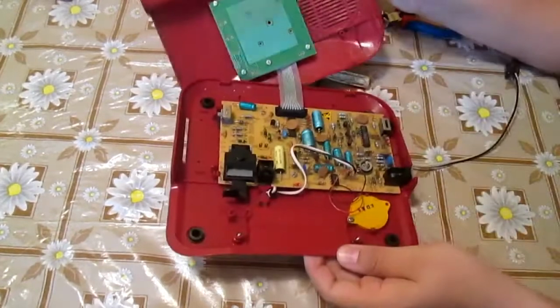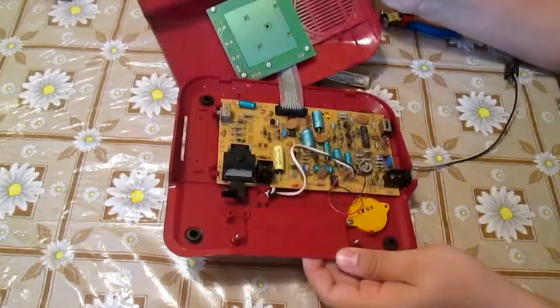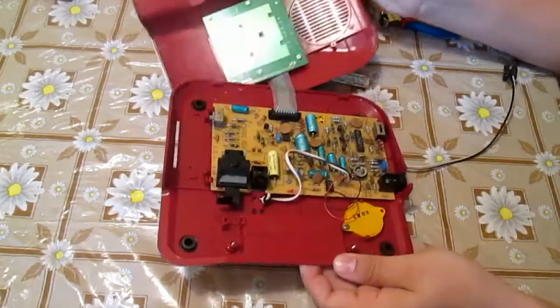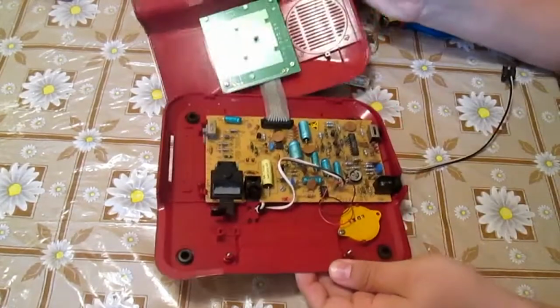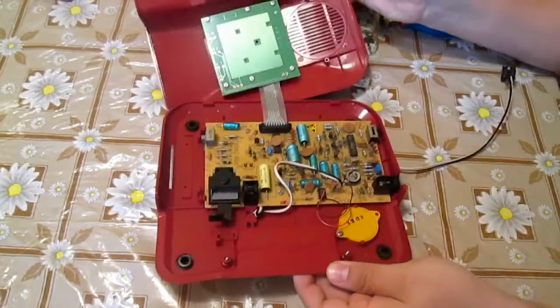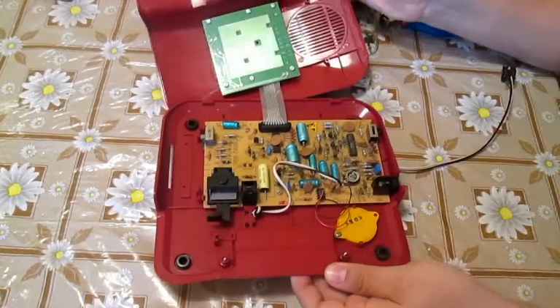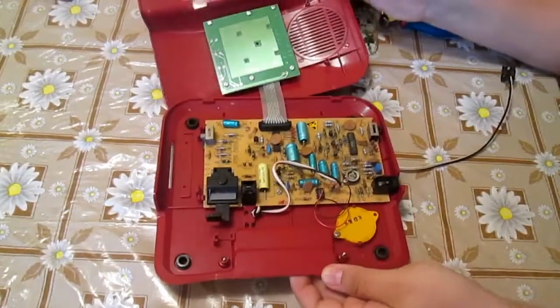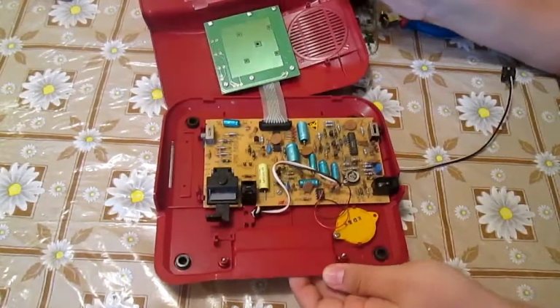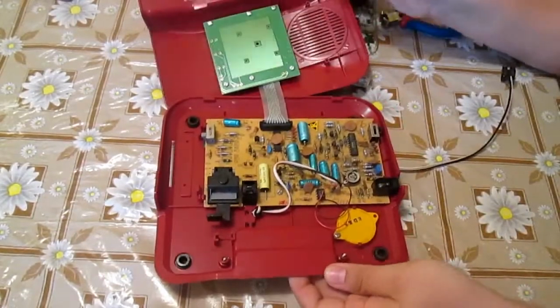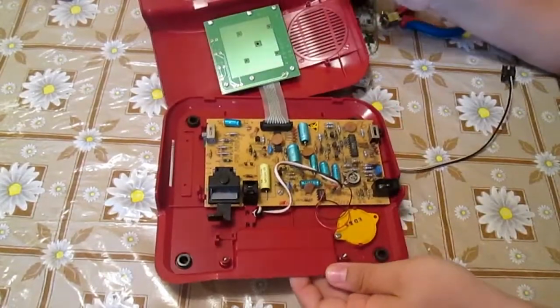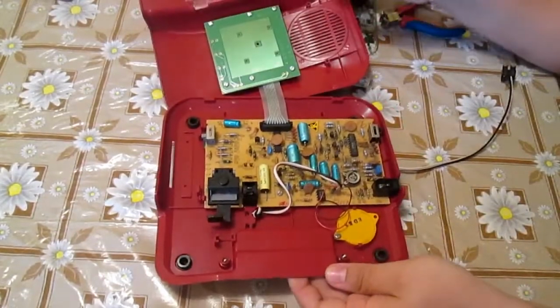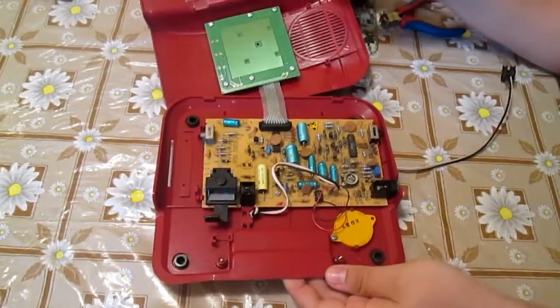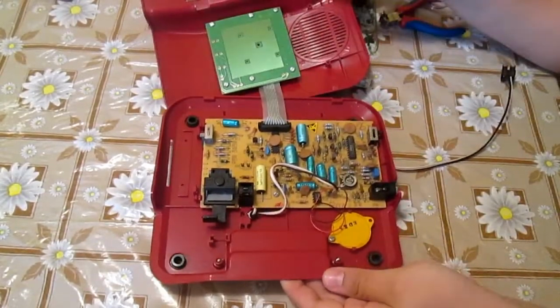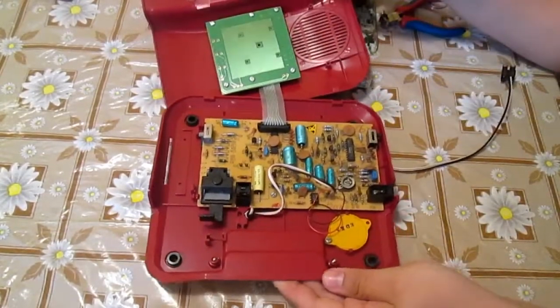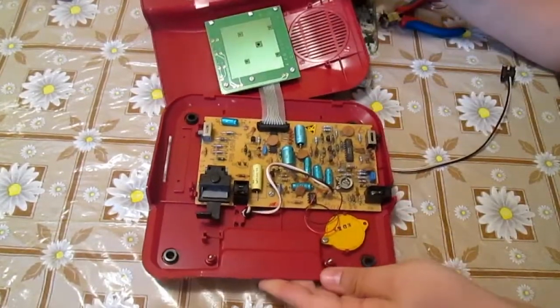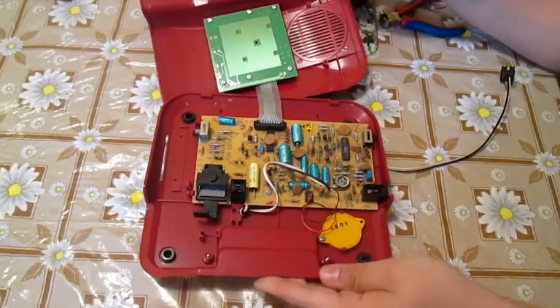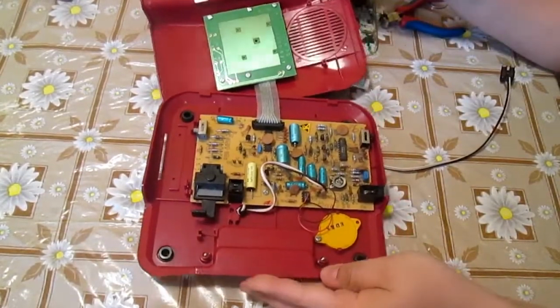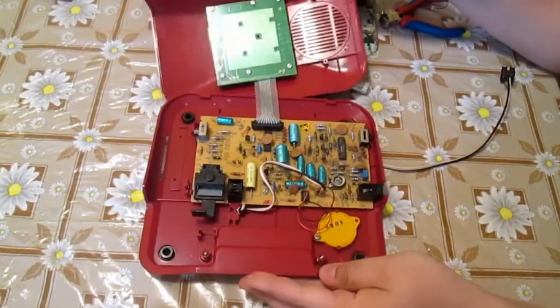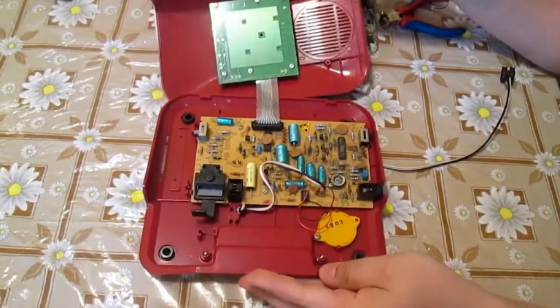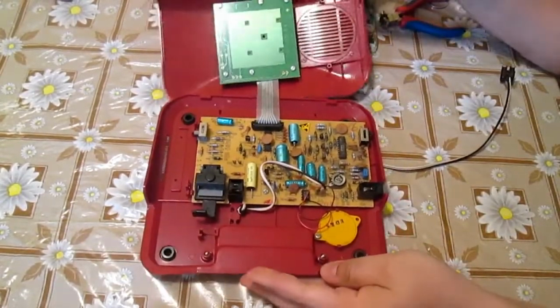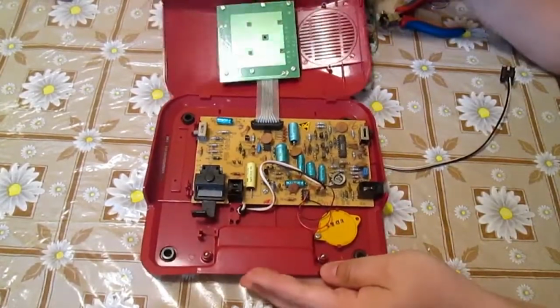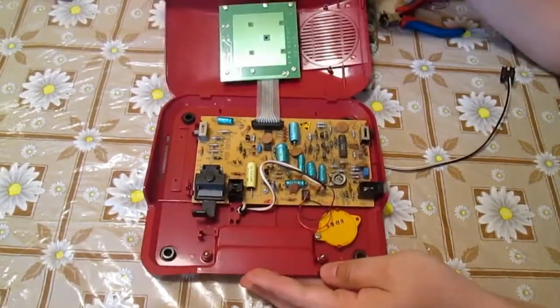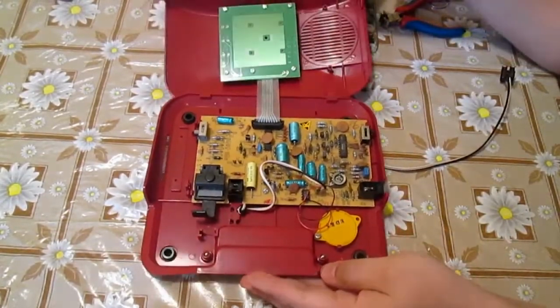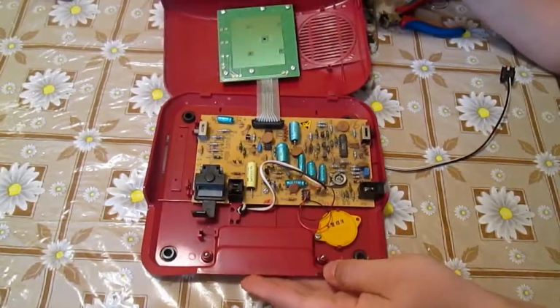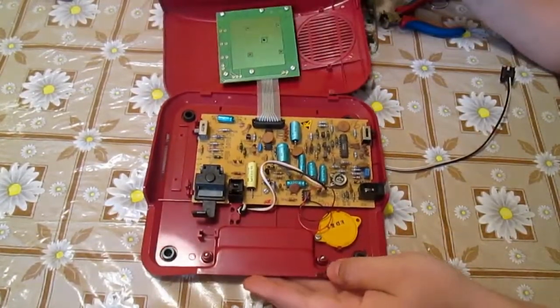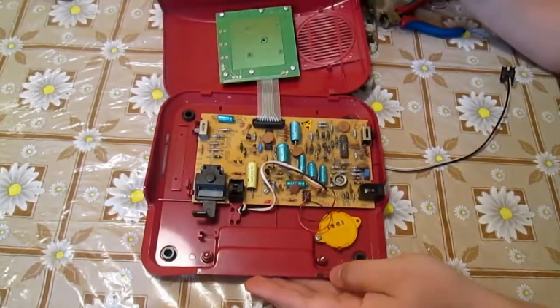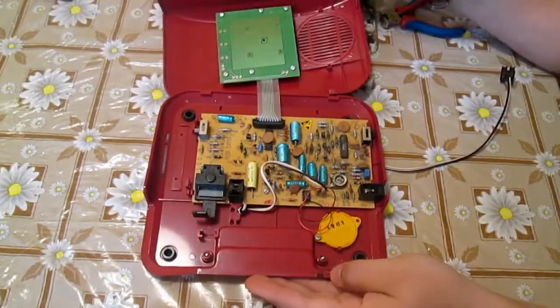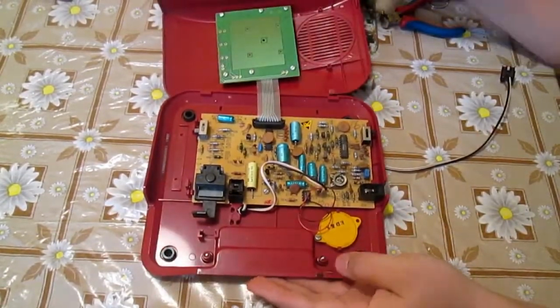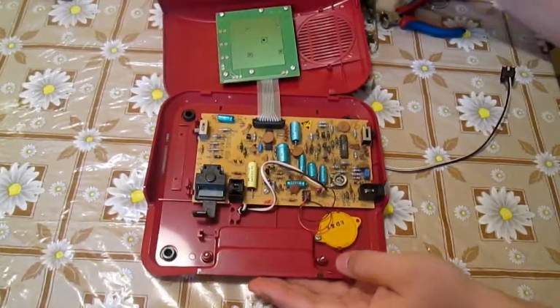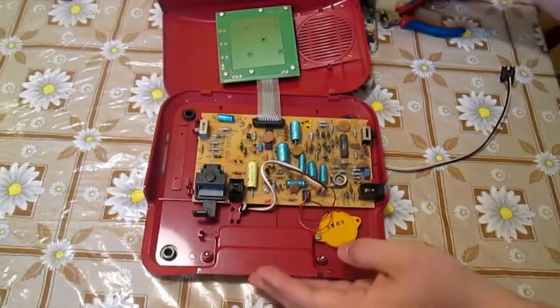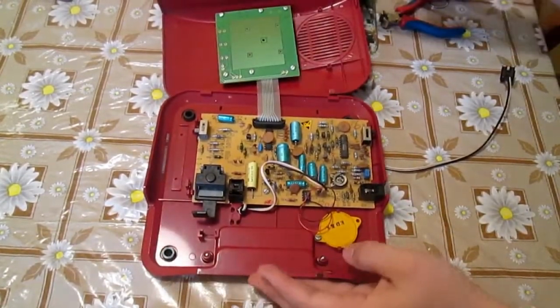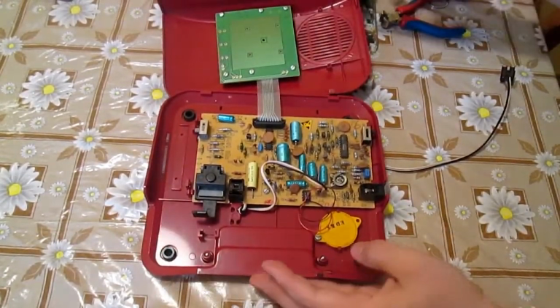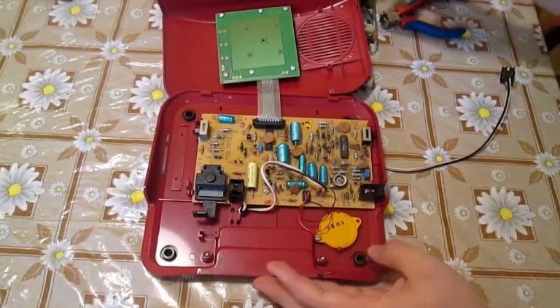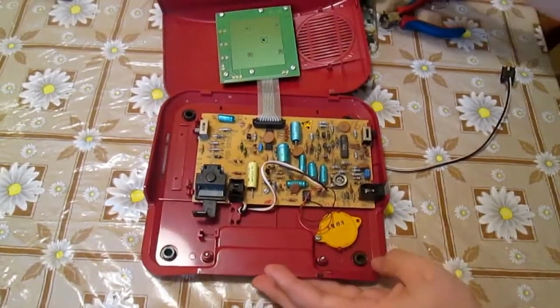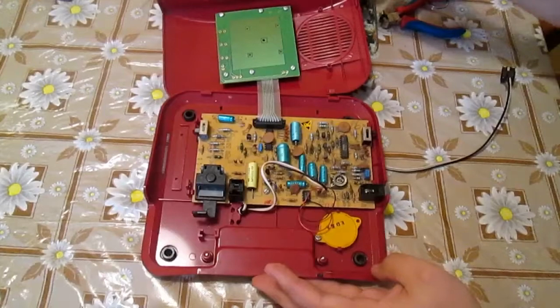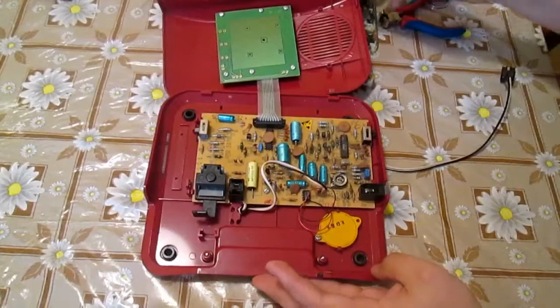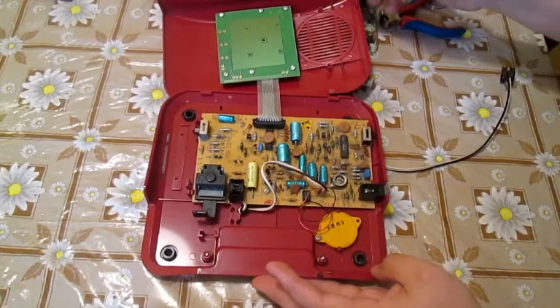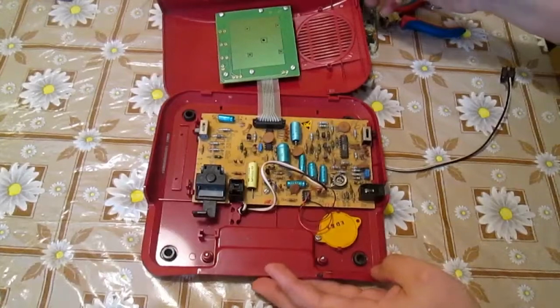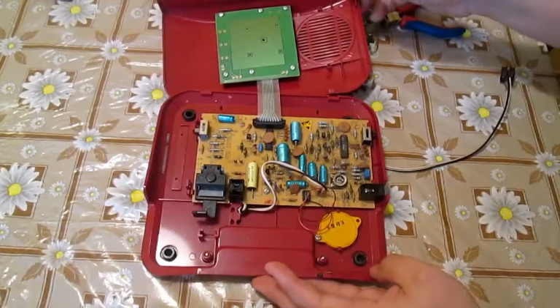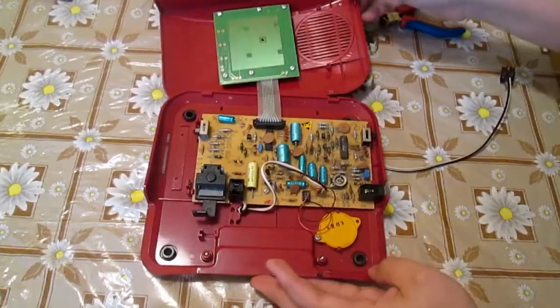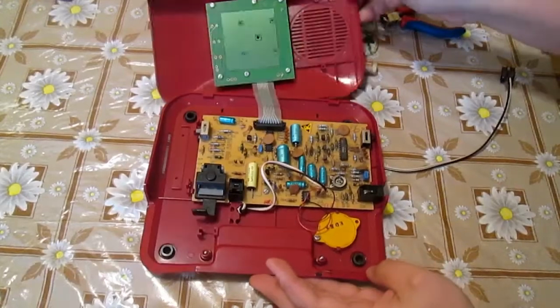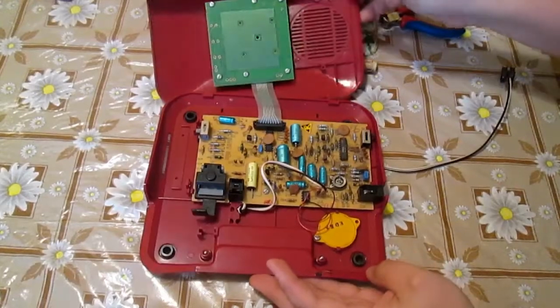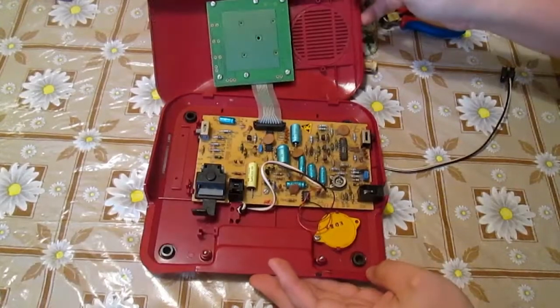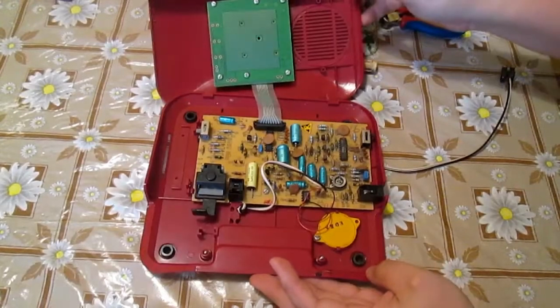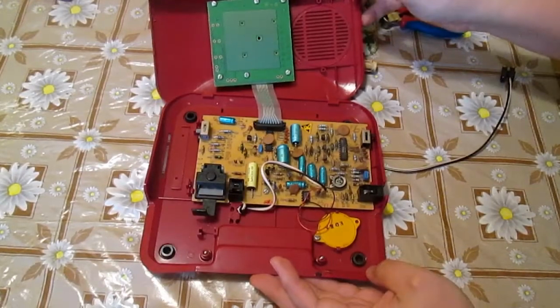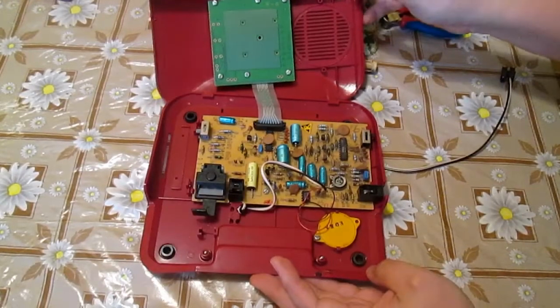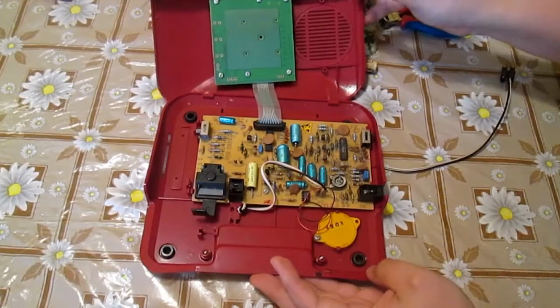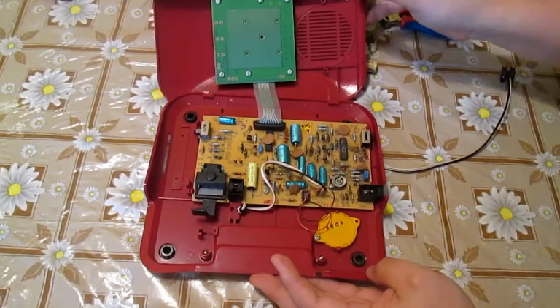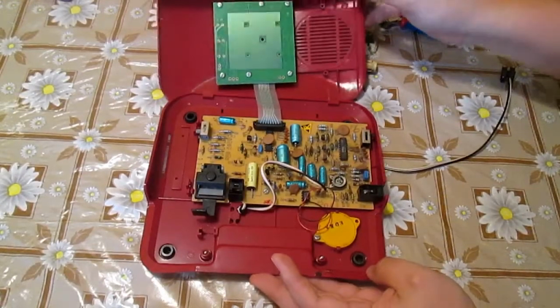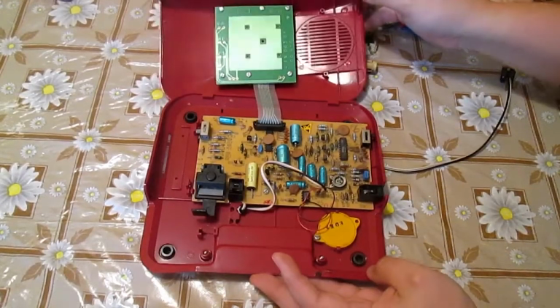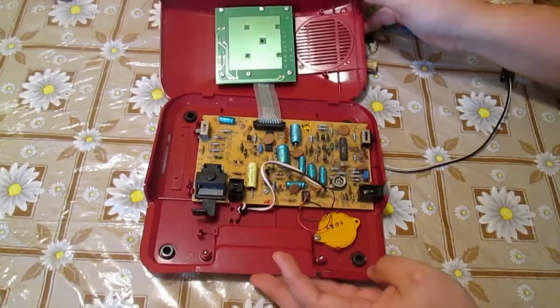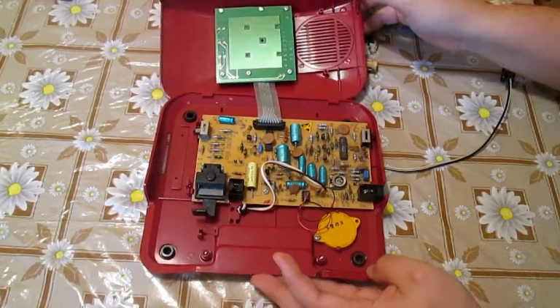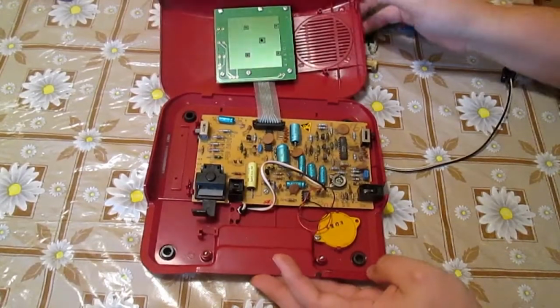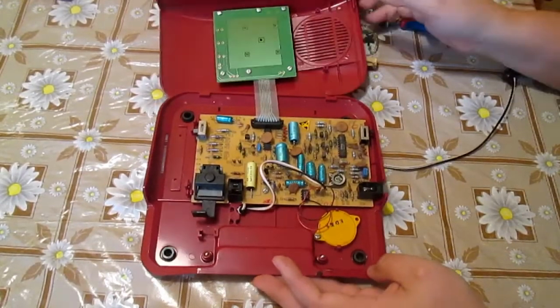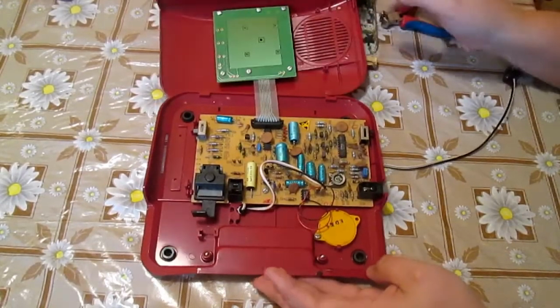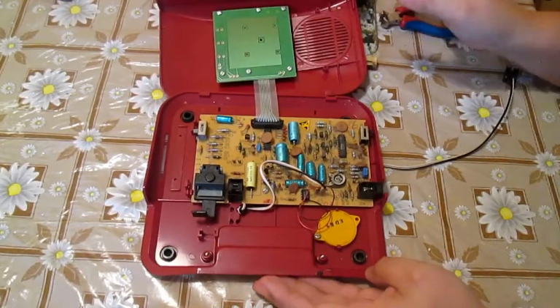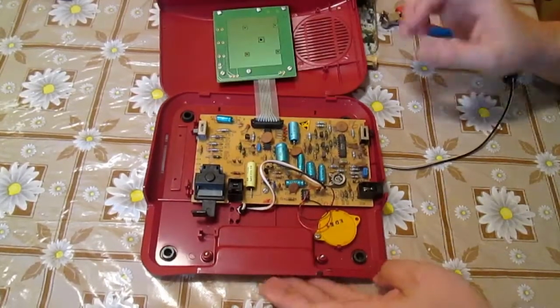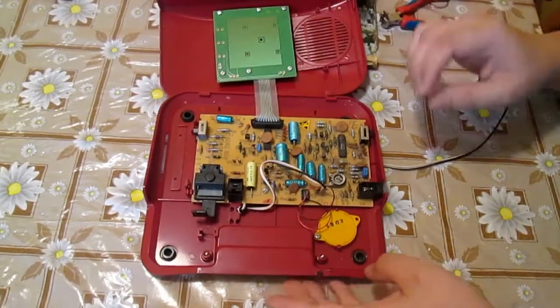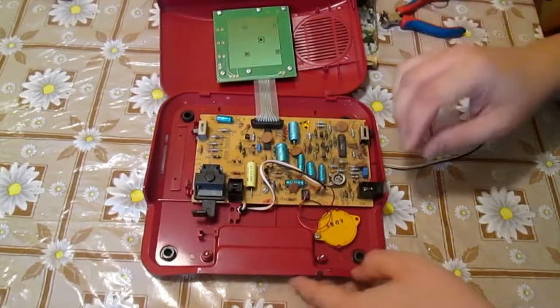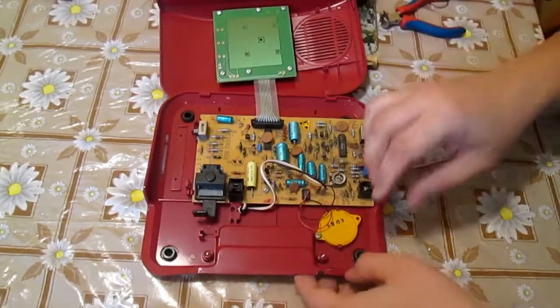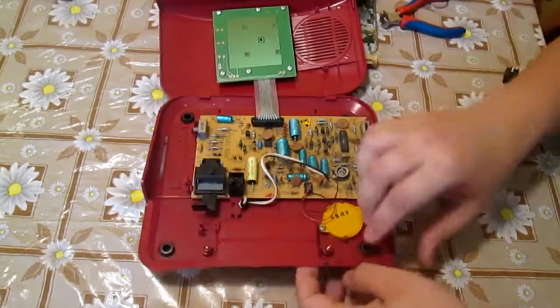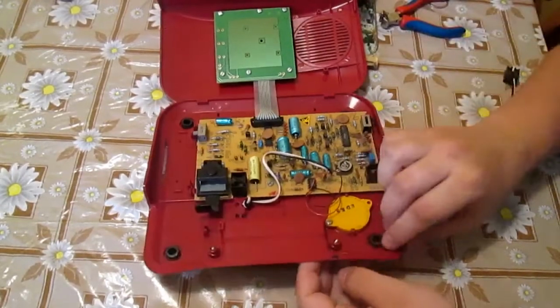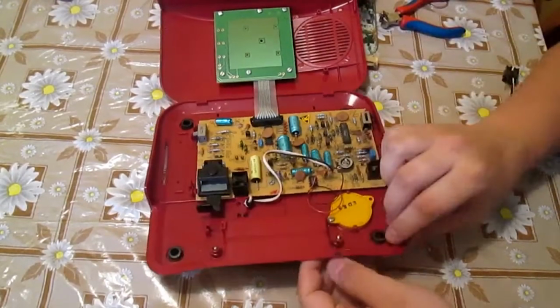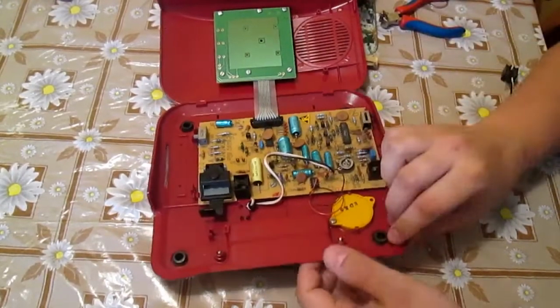Here it is. I will first look inside the phone. My first impression is a low grade board, but let's see closer.